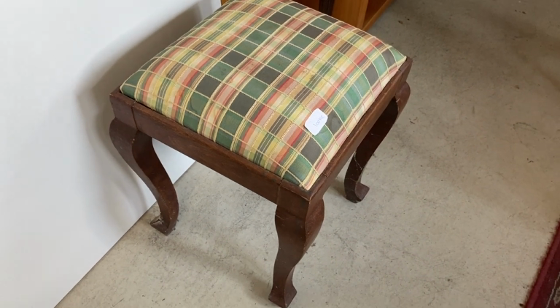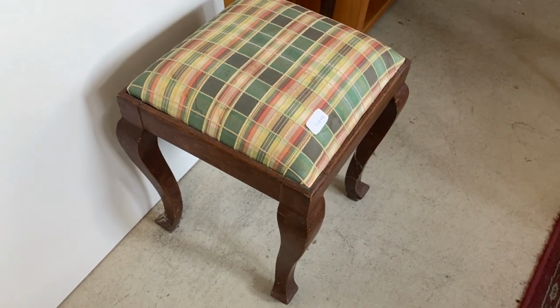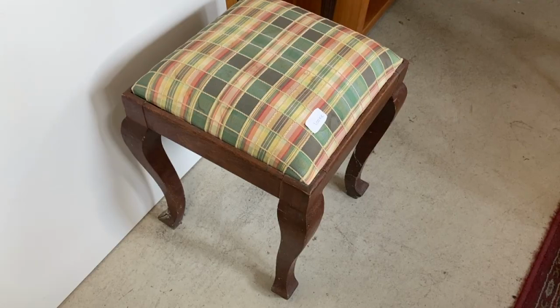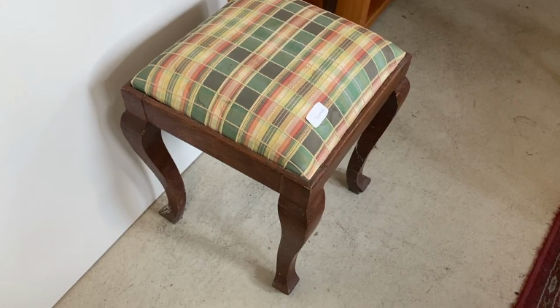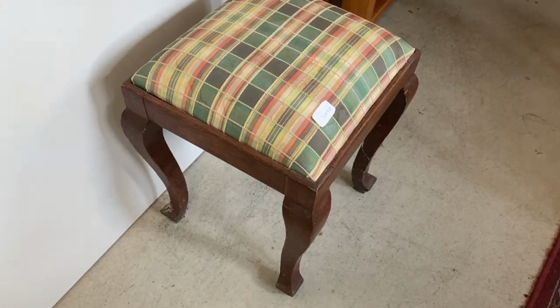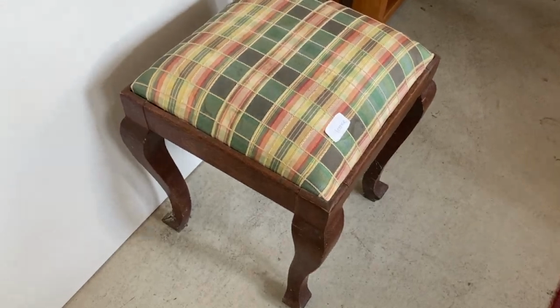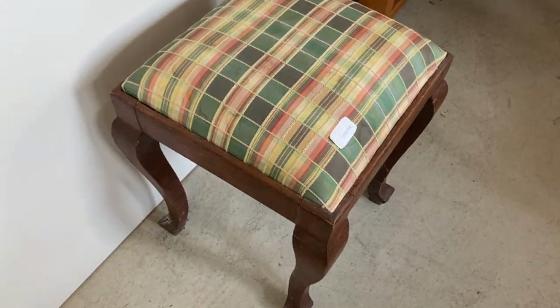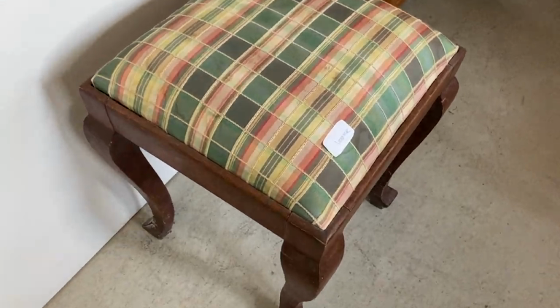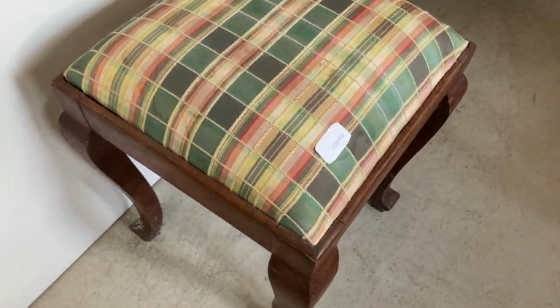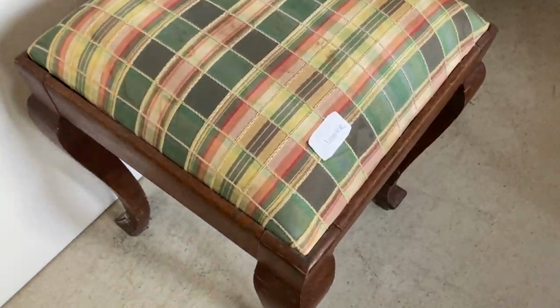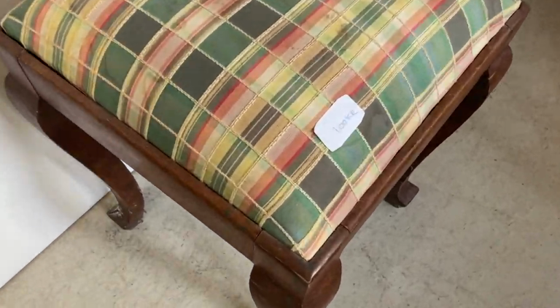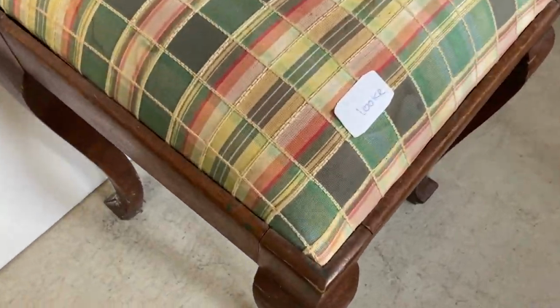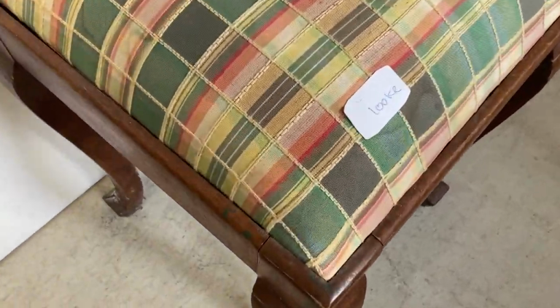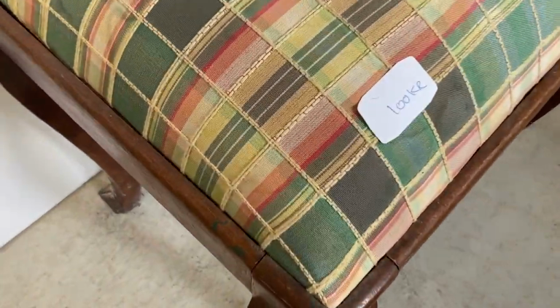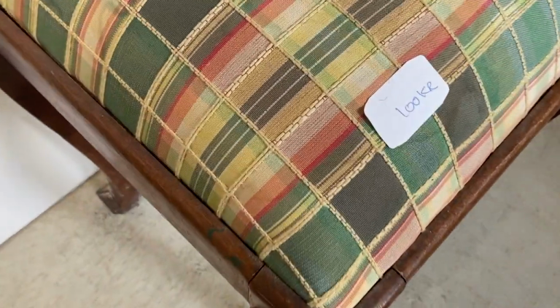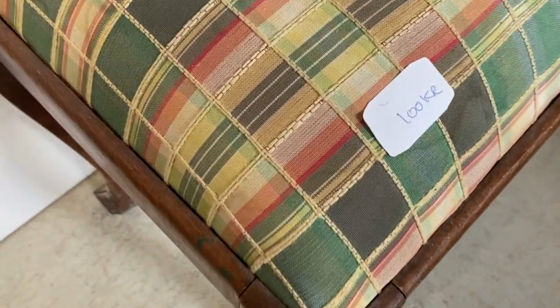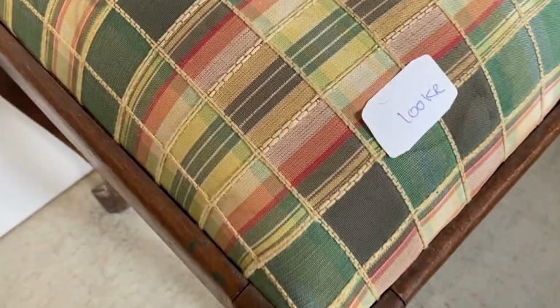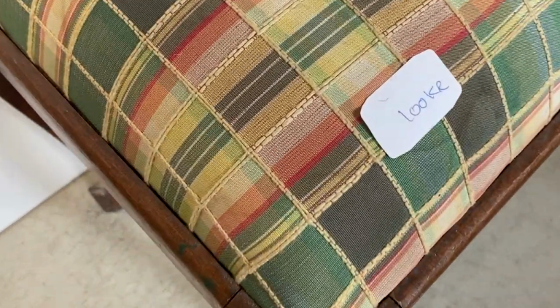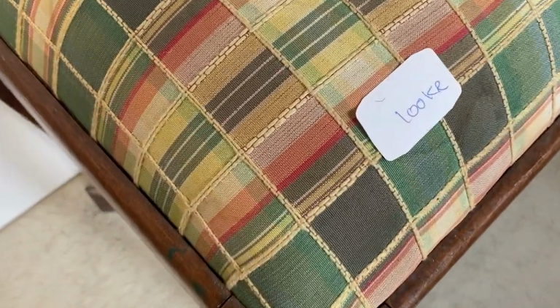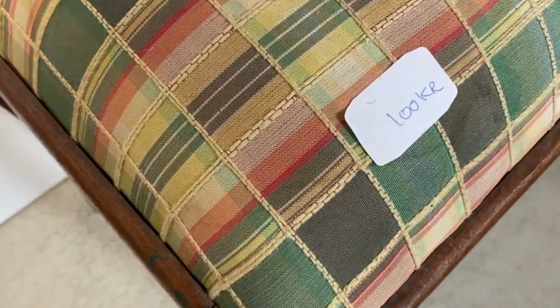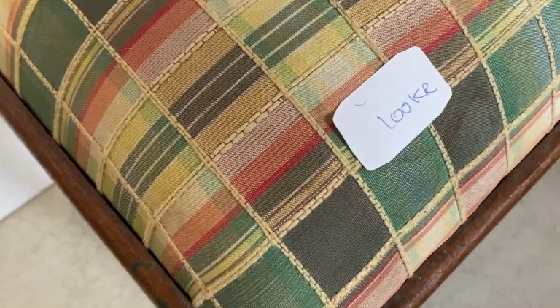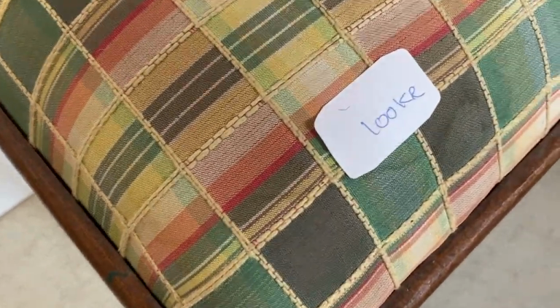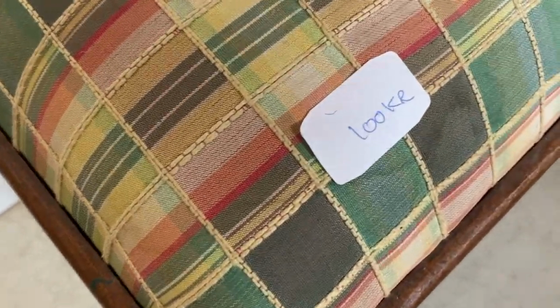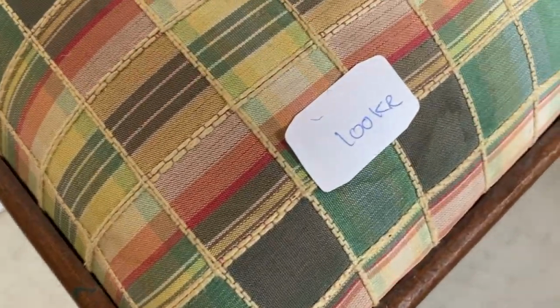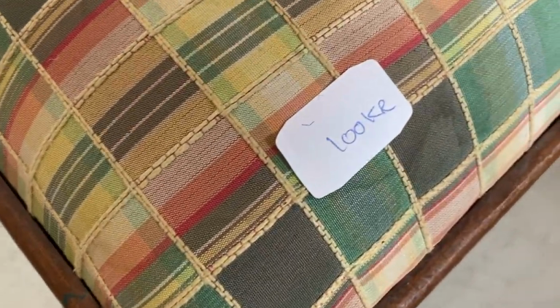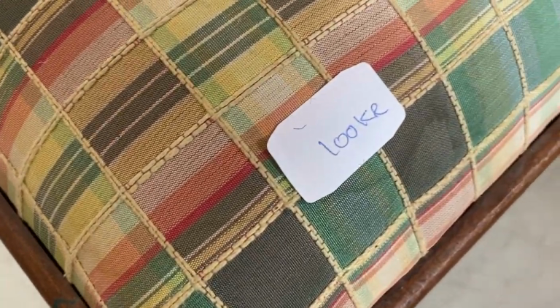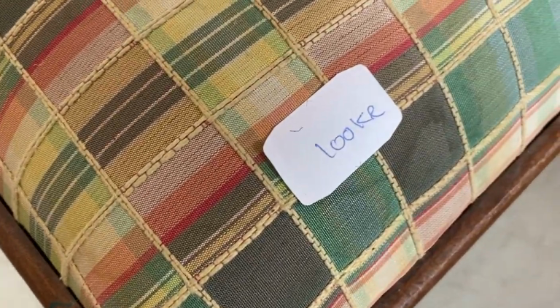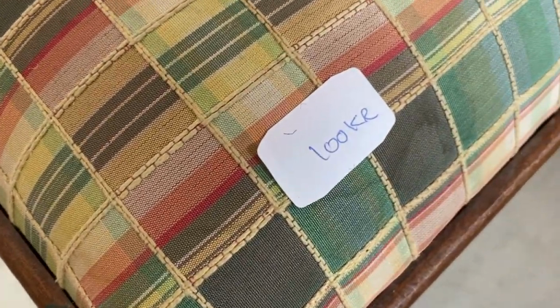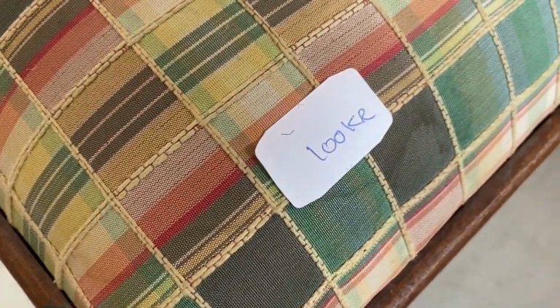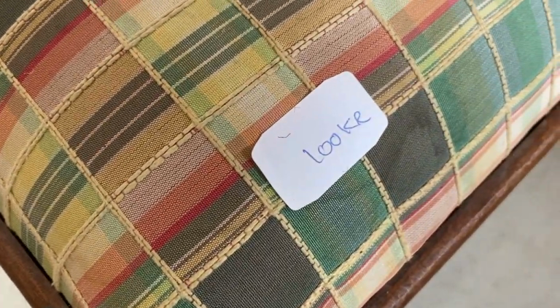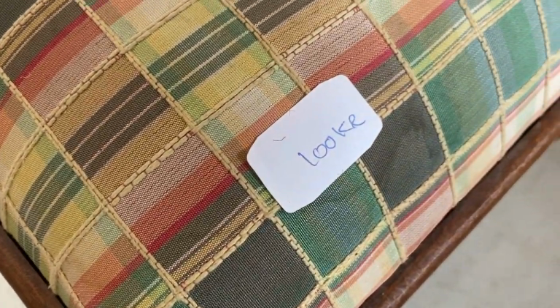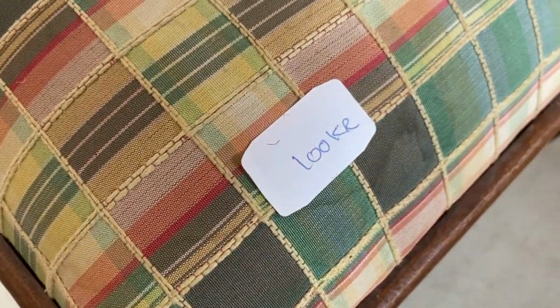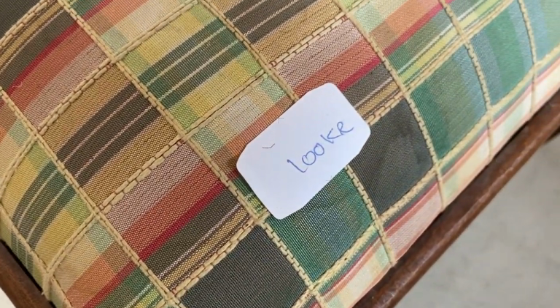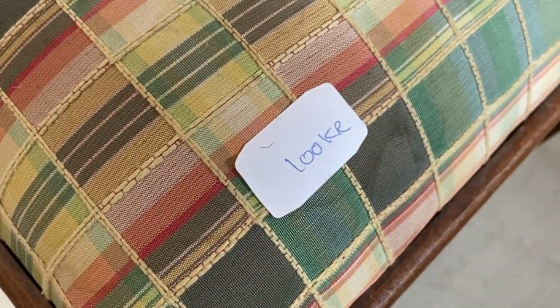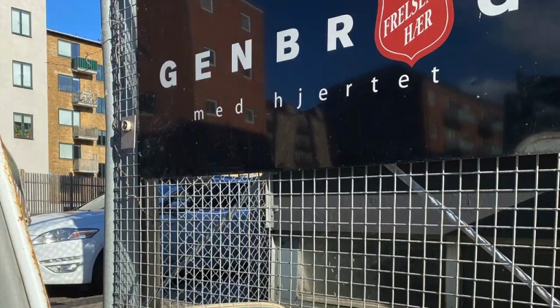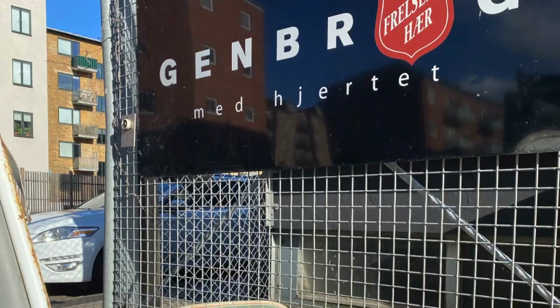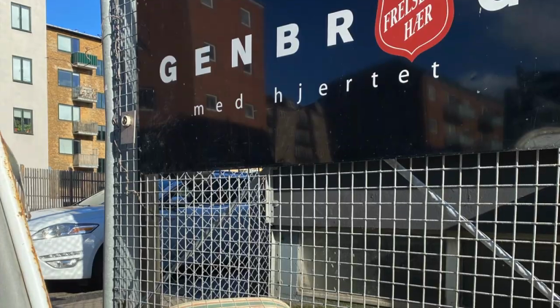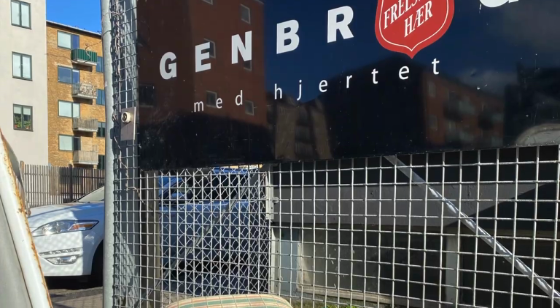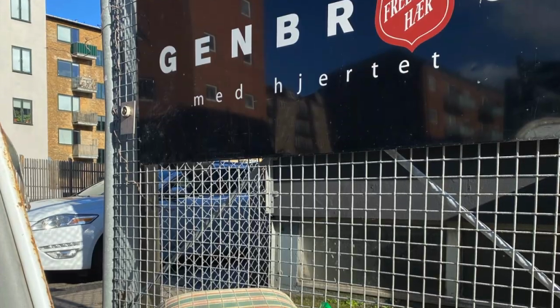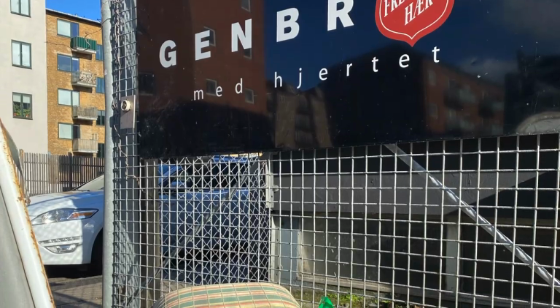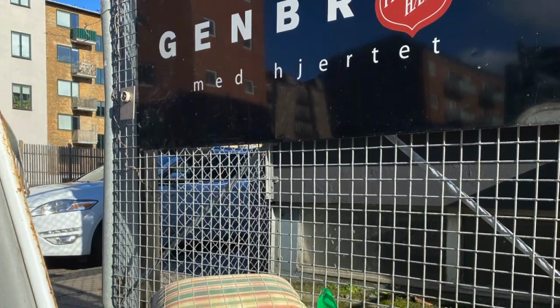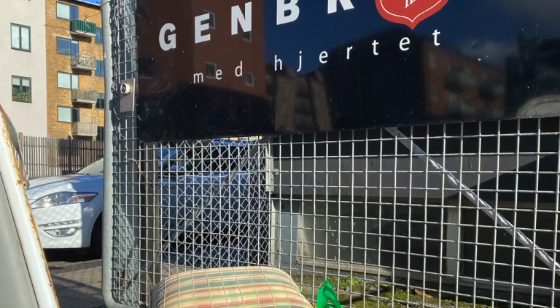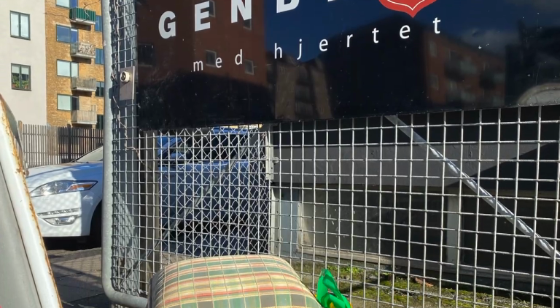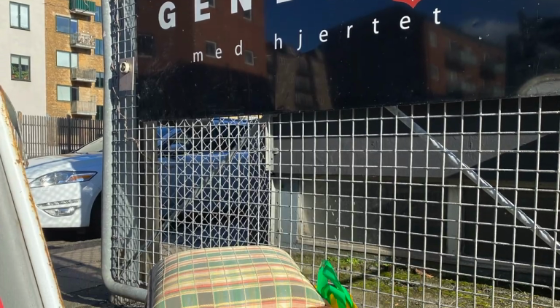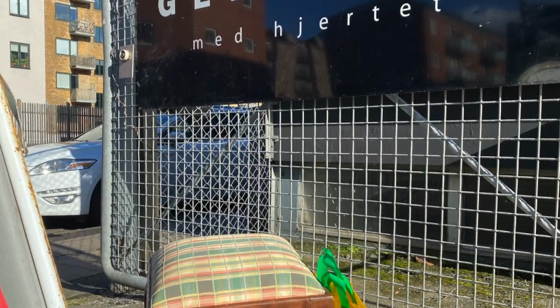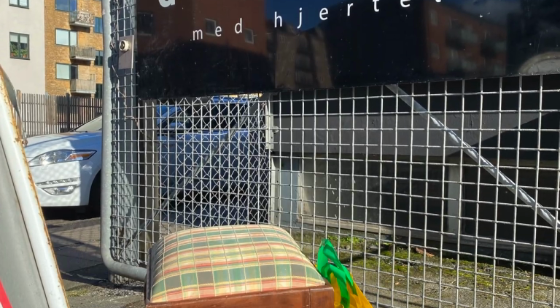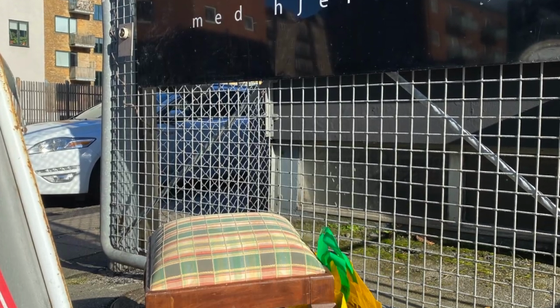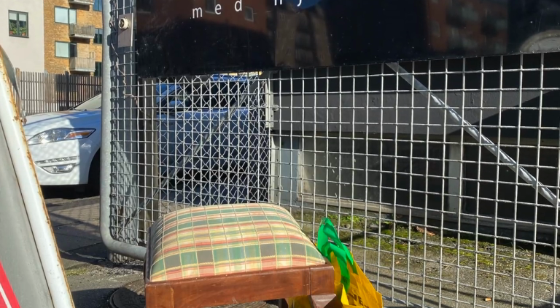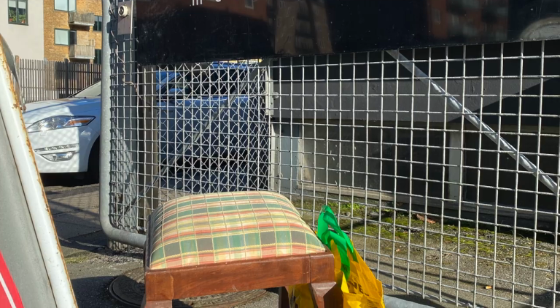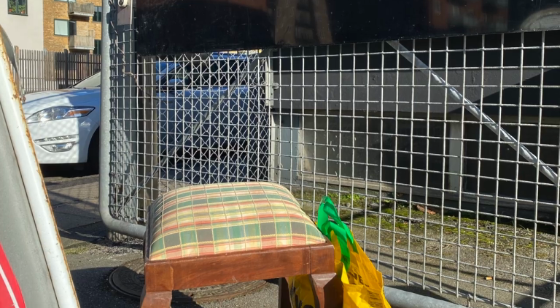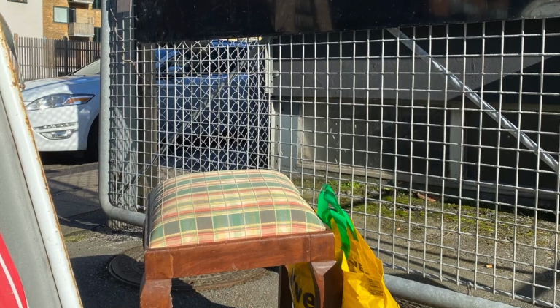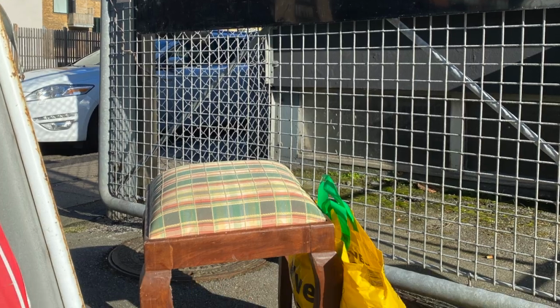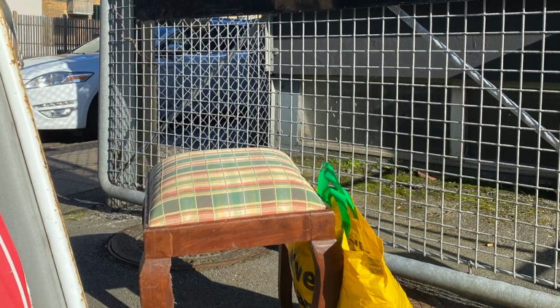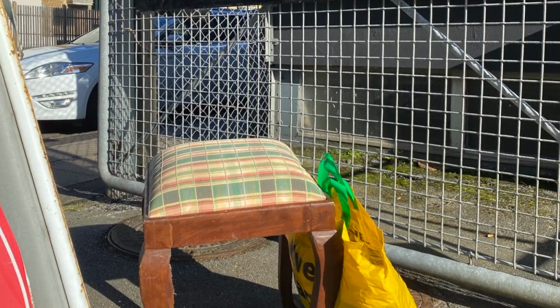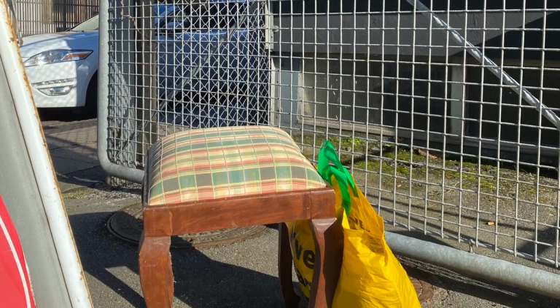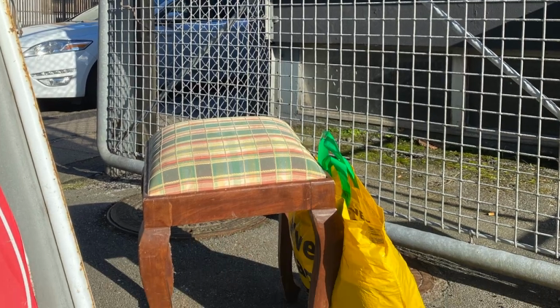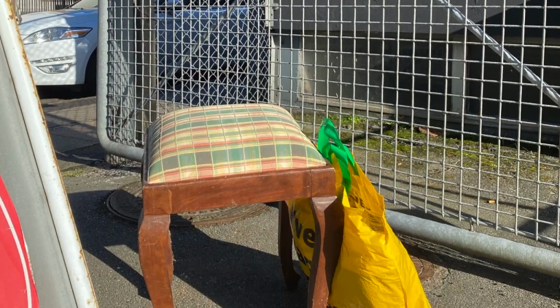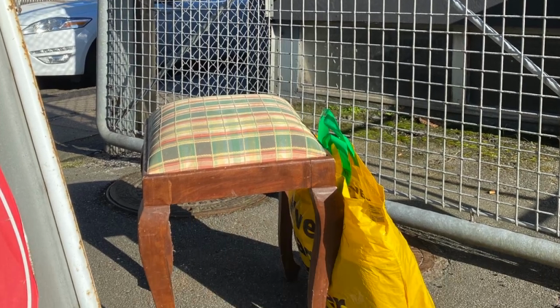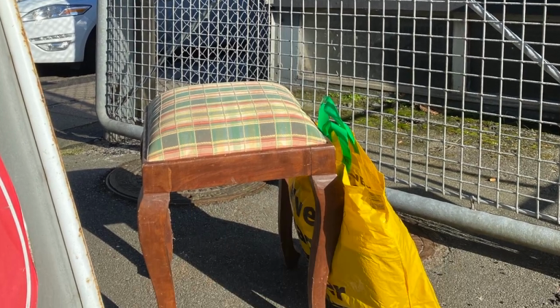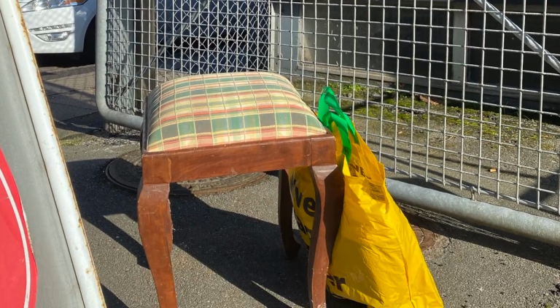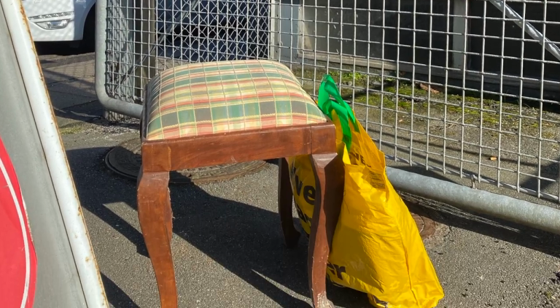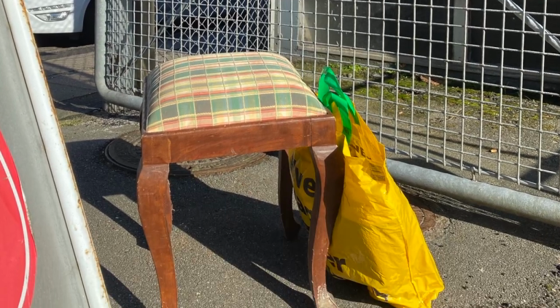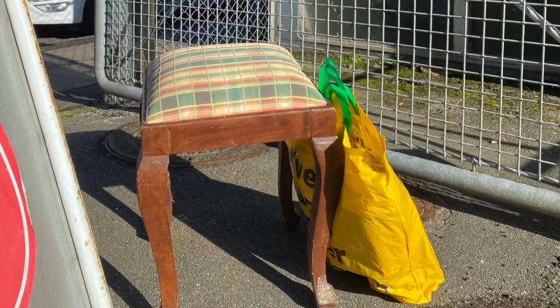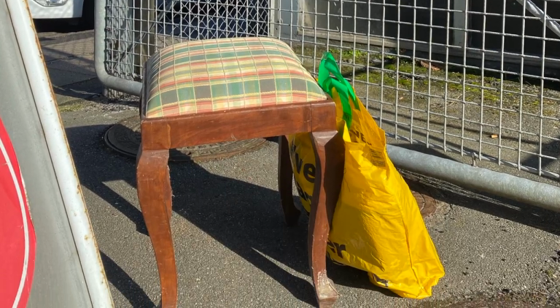I was happy to find my next project piece, which is this cute little upholstered stool, and for 100 kroner or about 16 US dollars, that's not too bad.